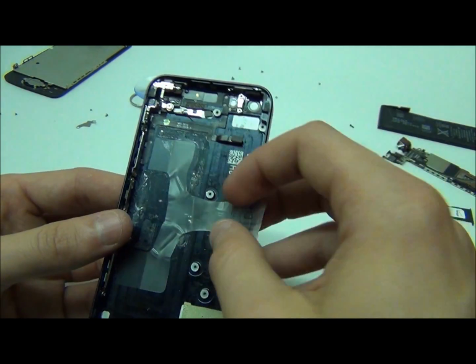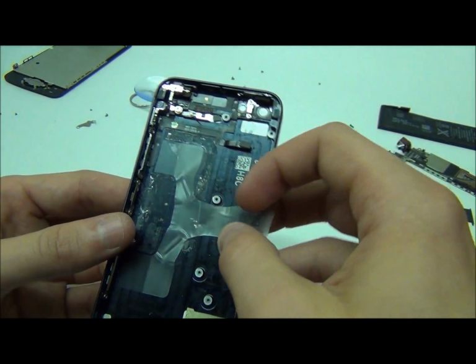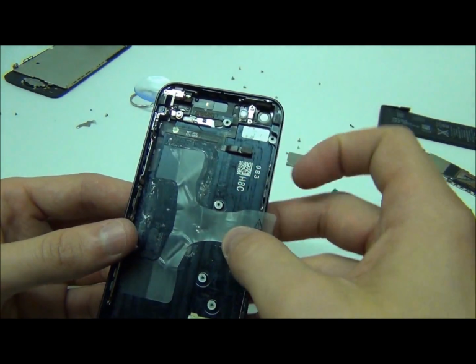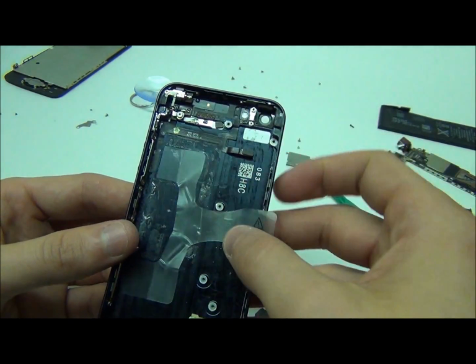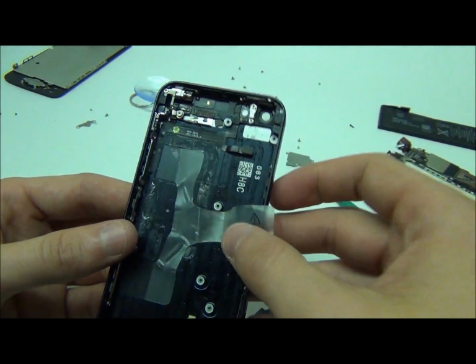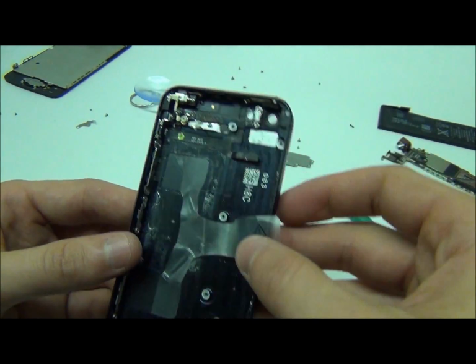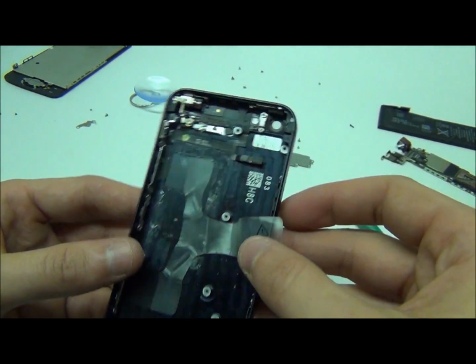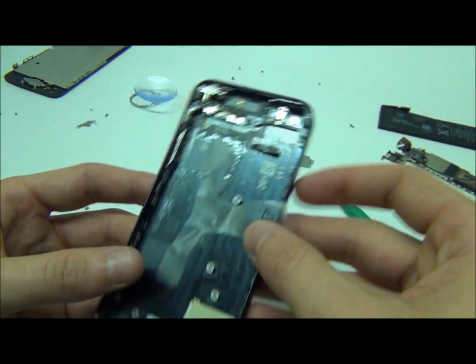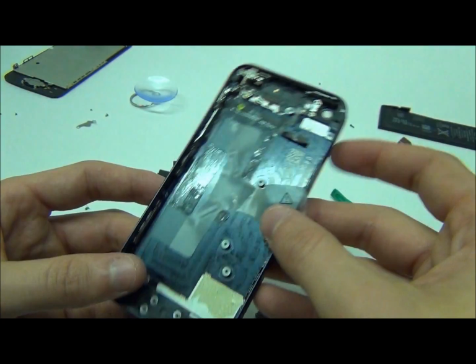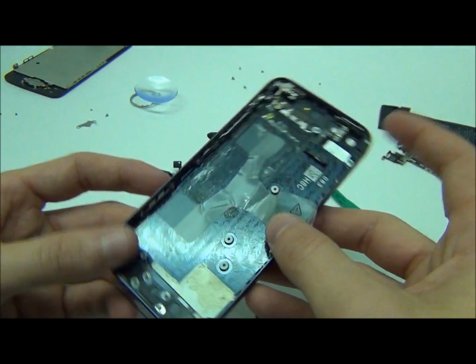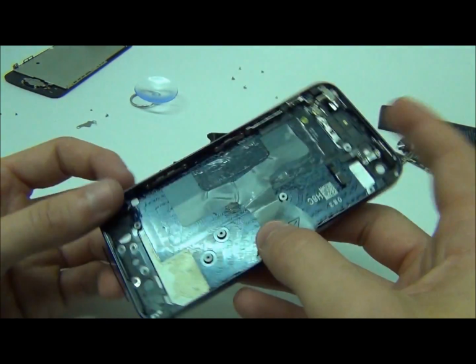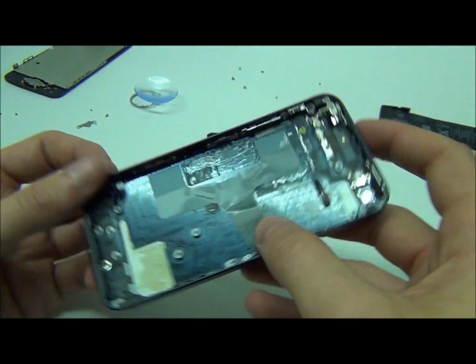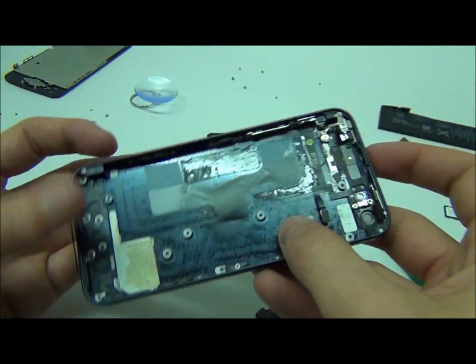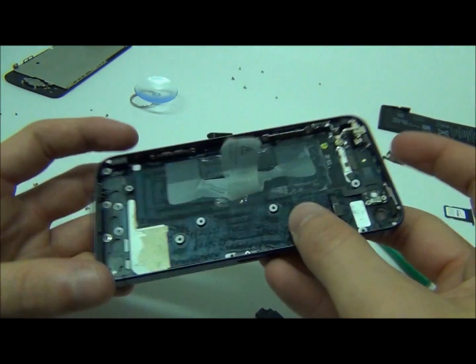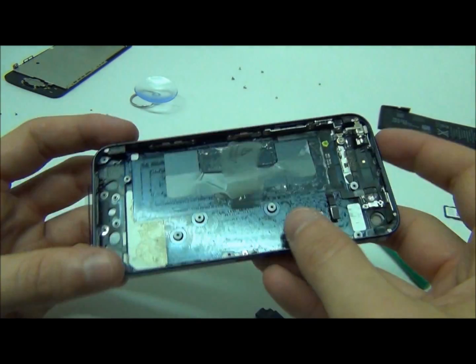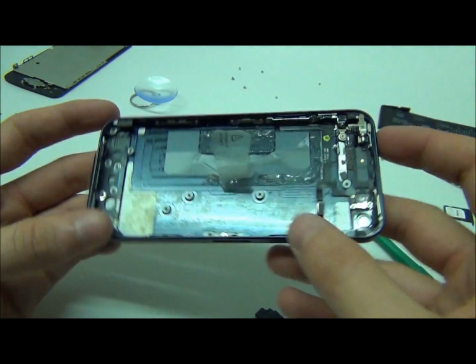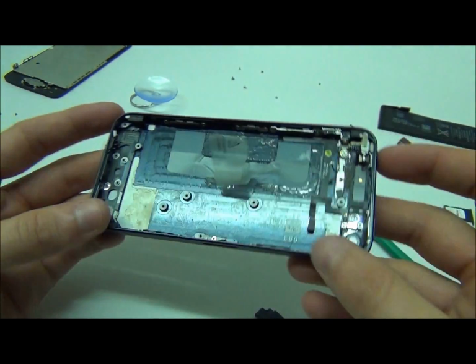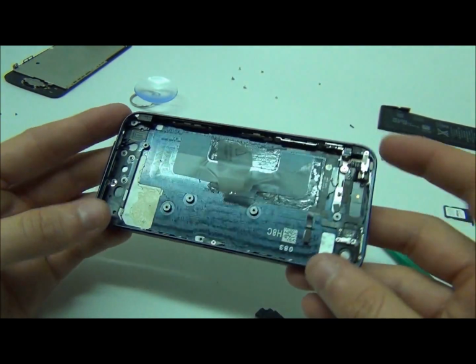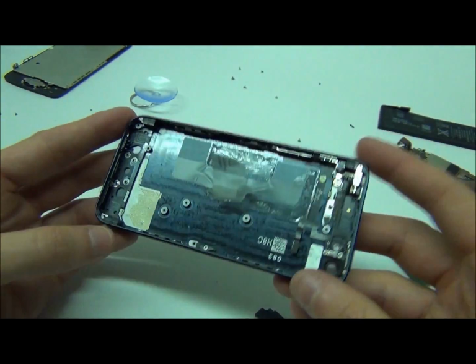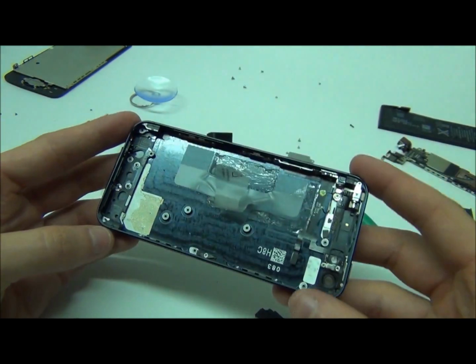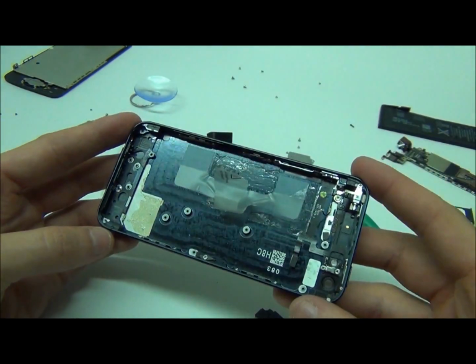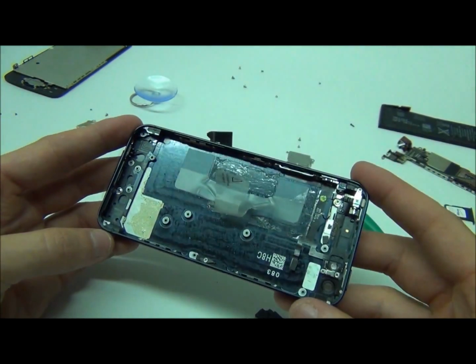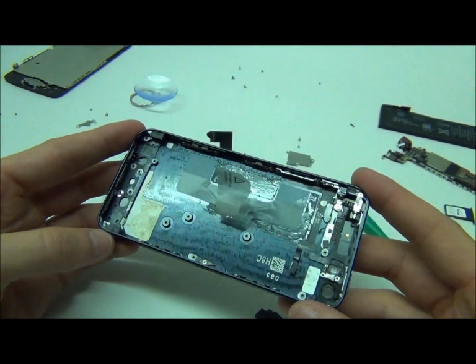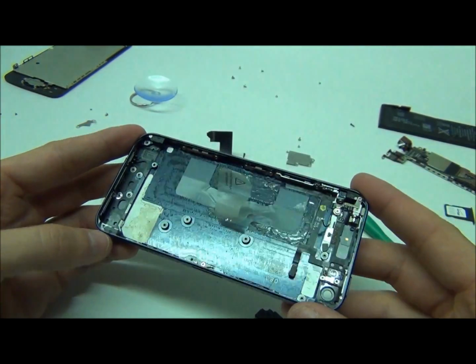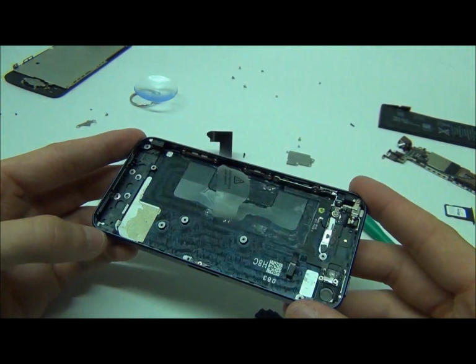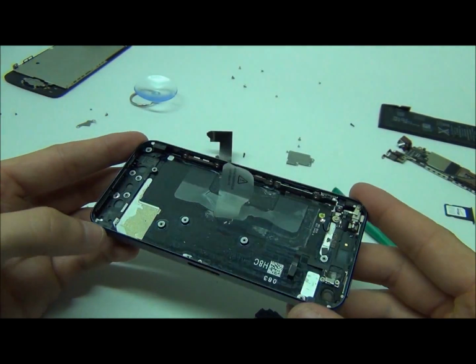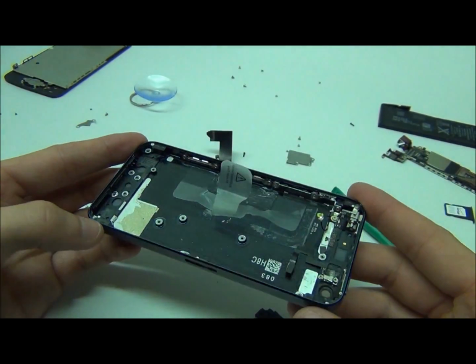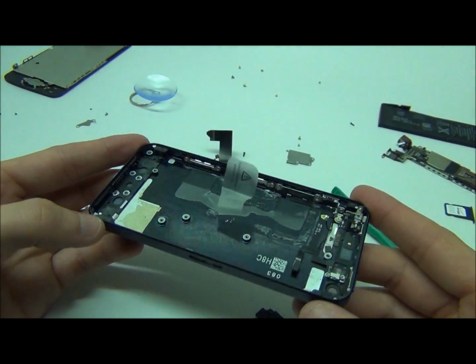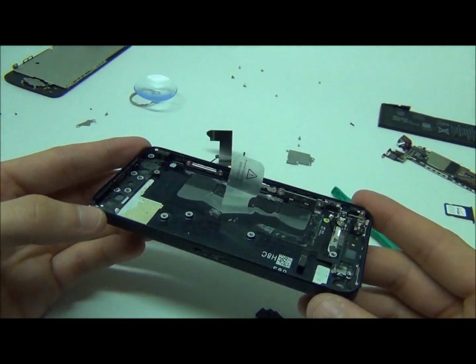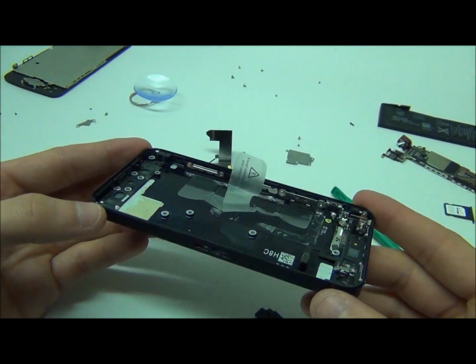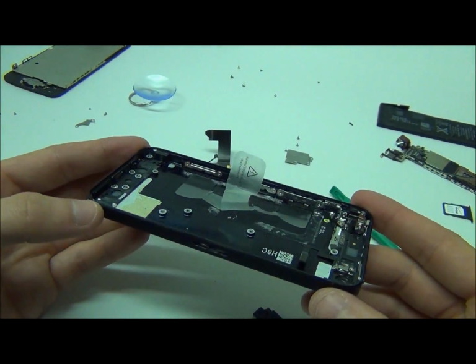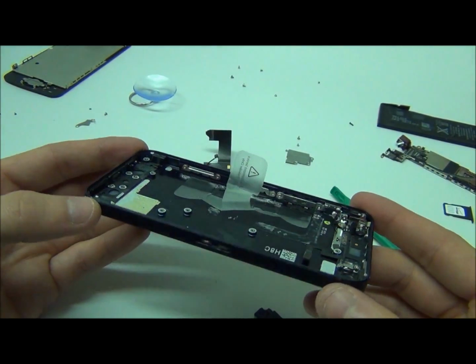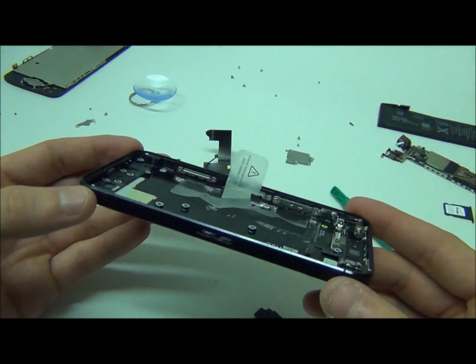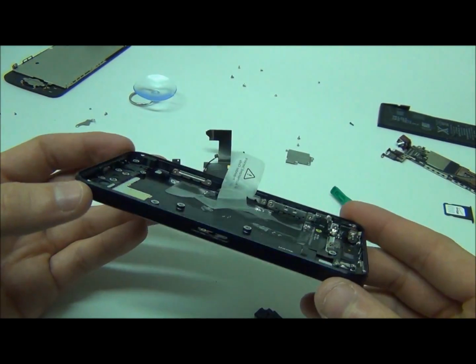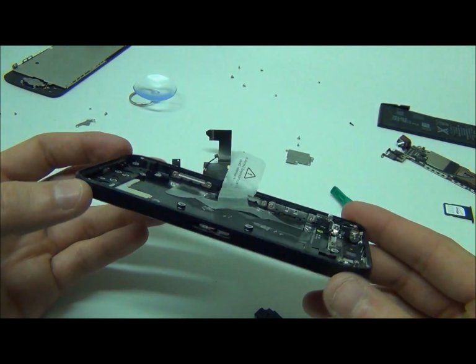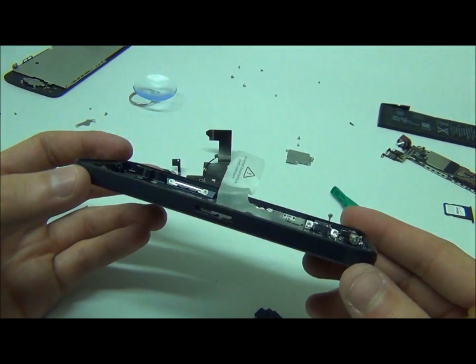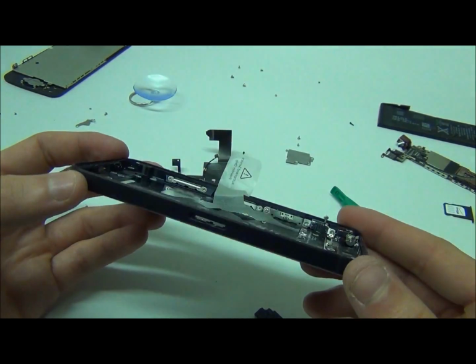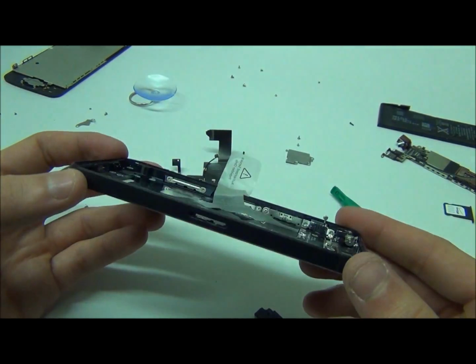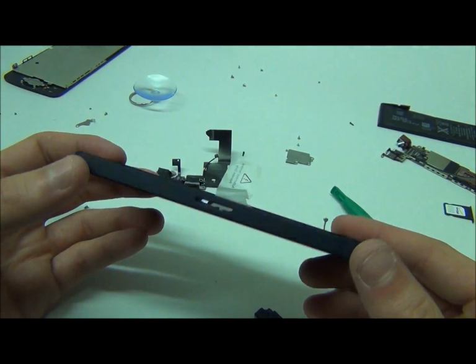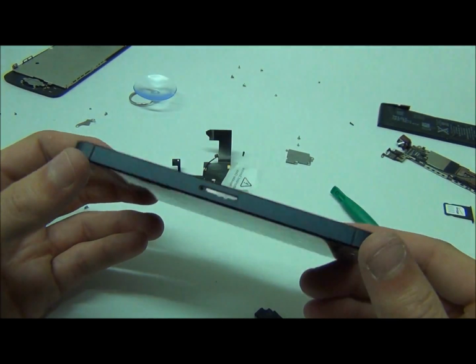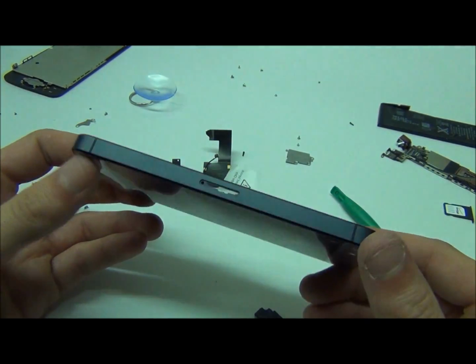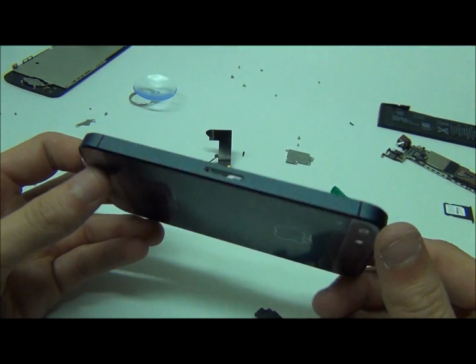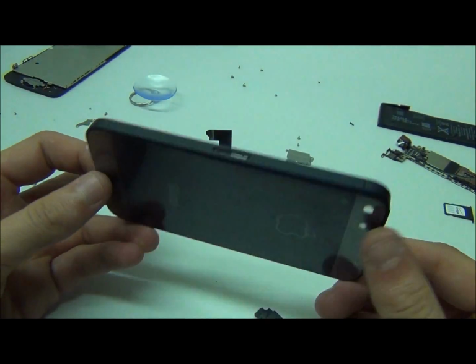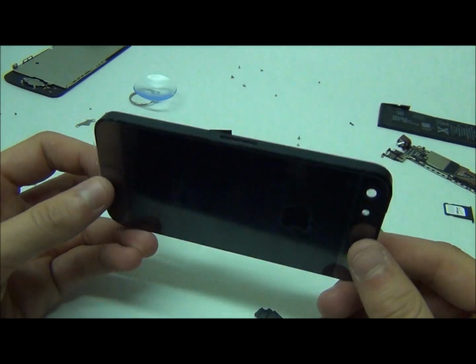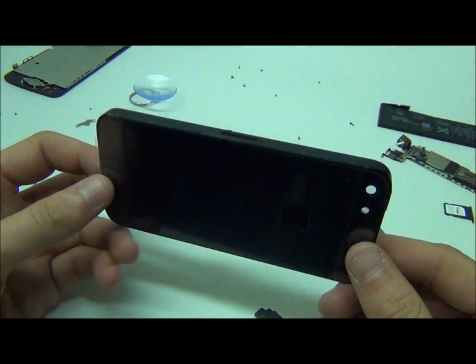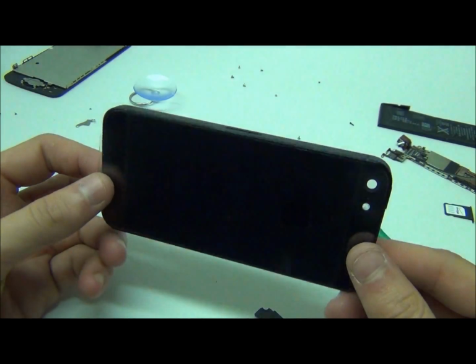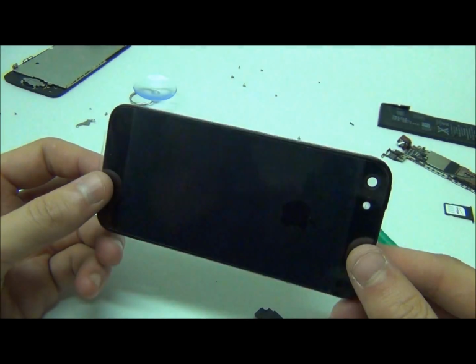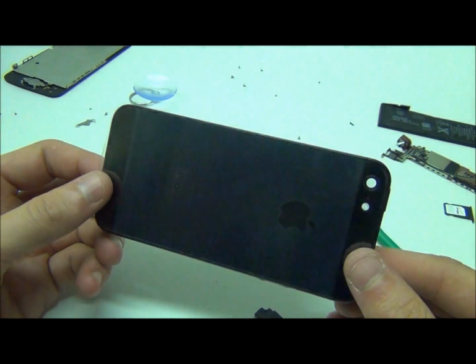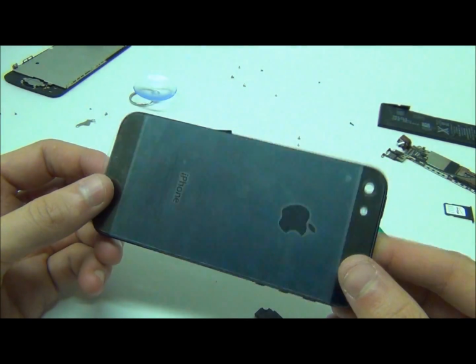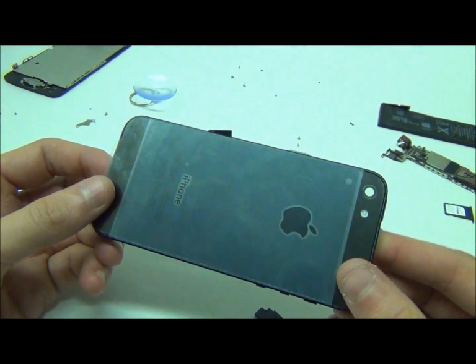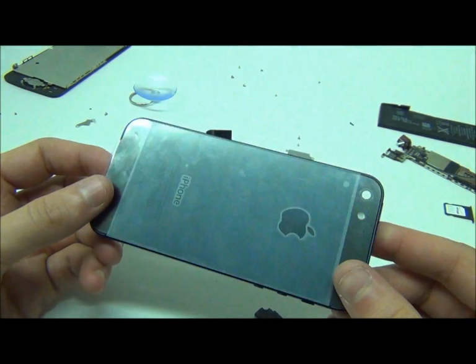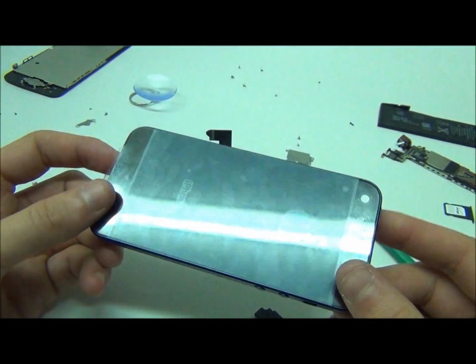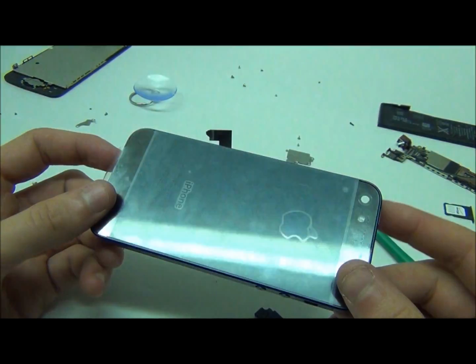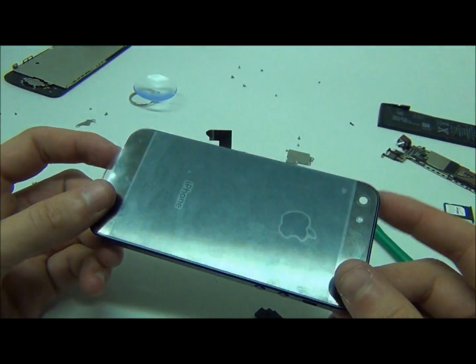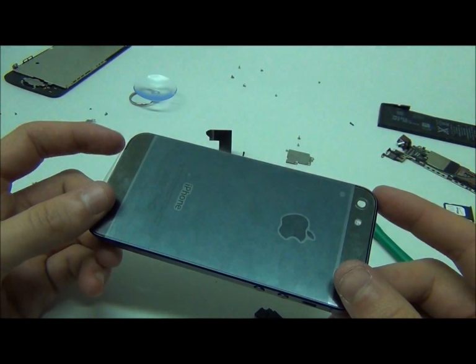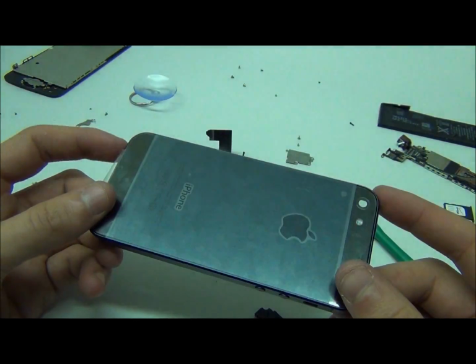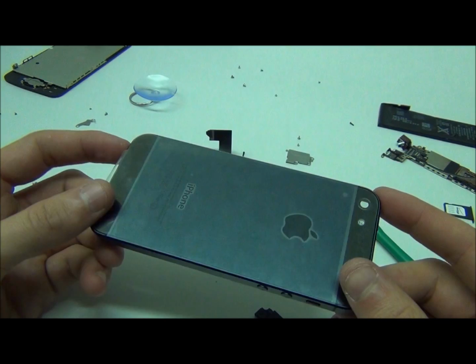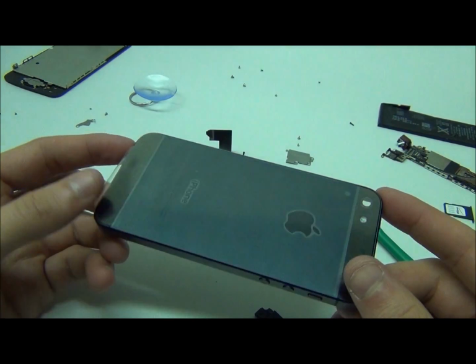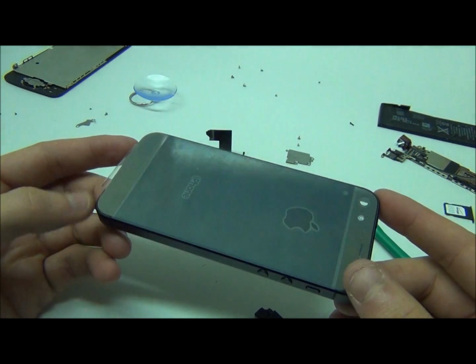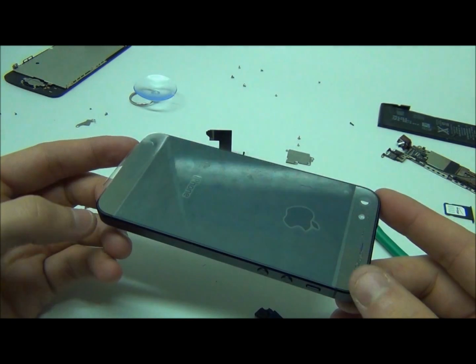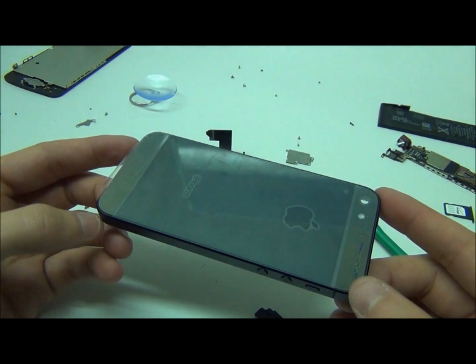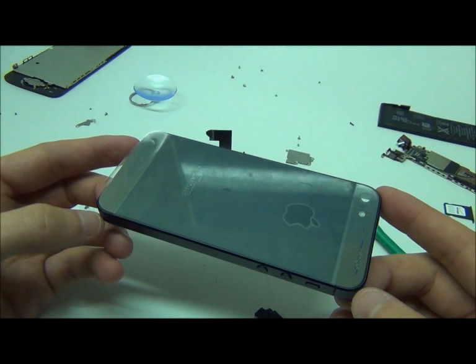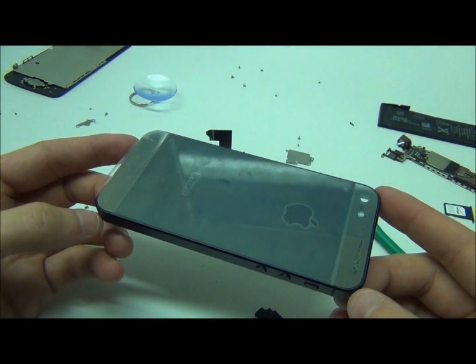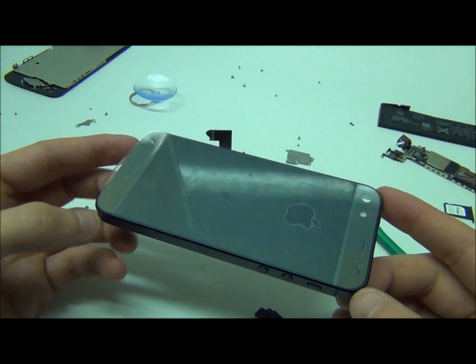So there you have it — the shell, the inside housing of the iPhone 5. See you later, bye.